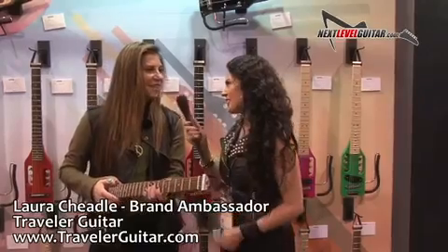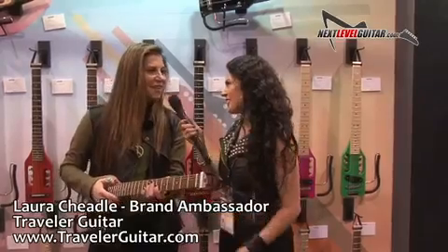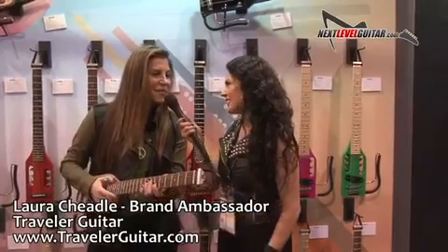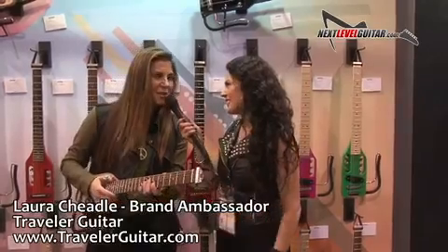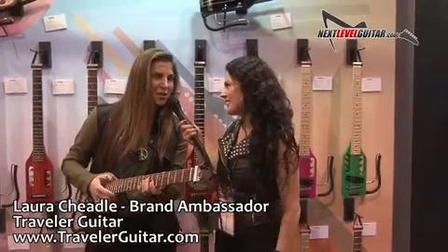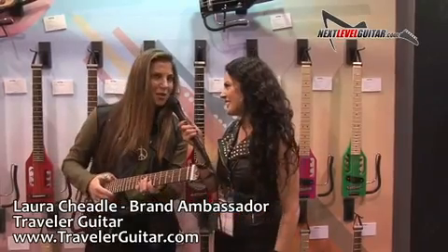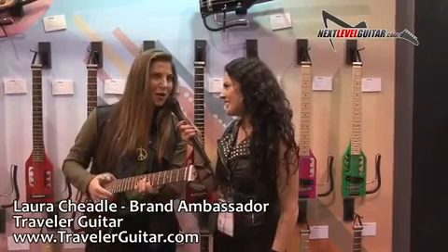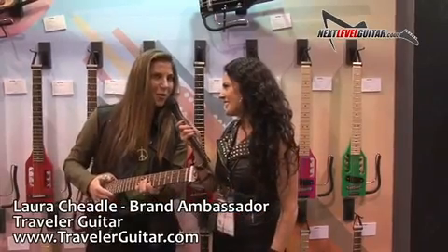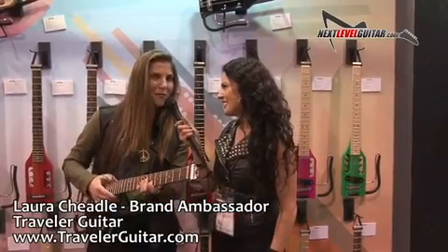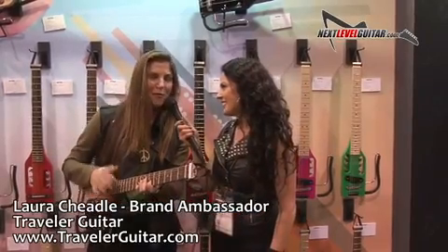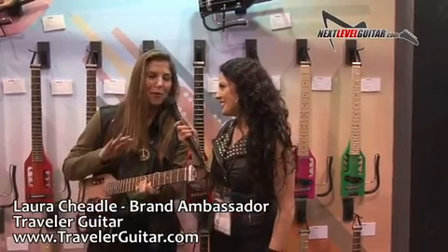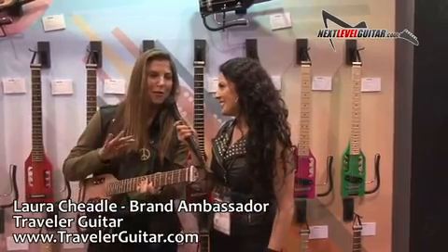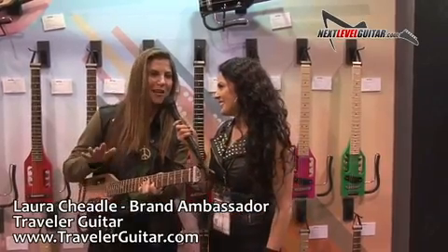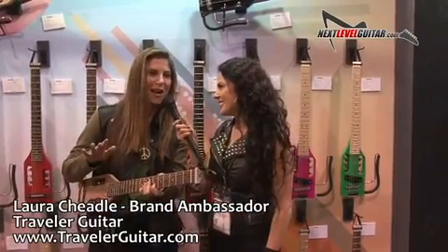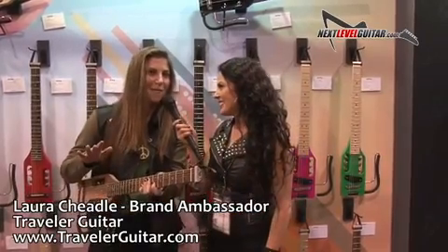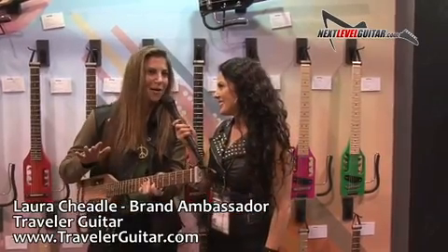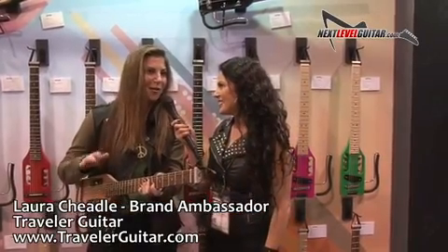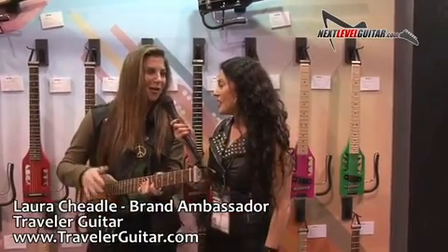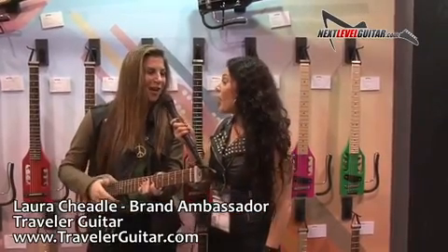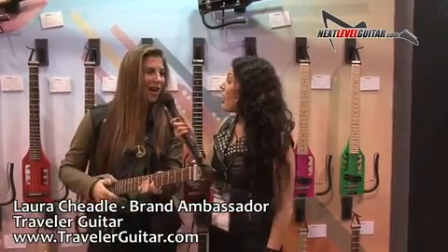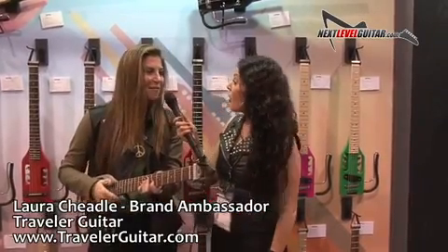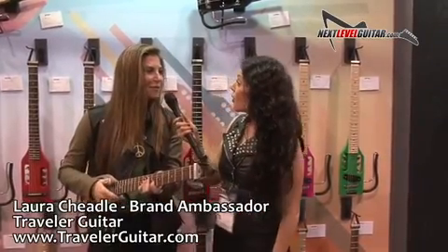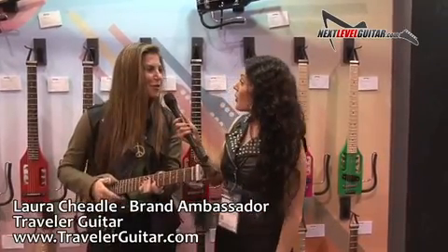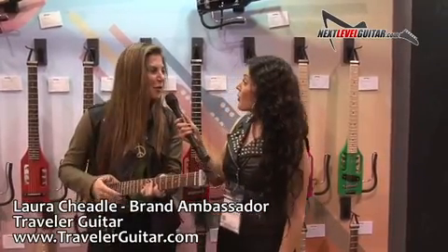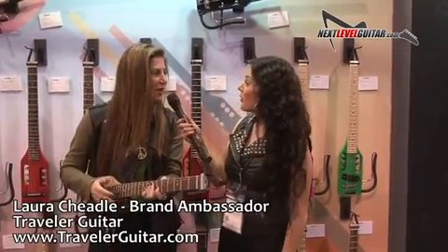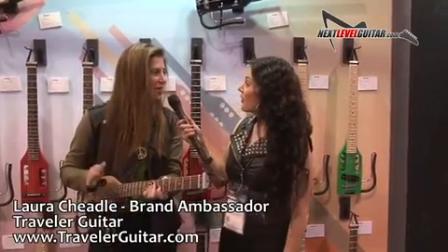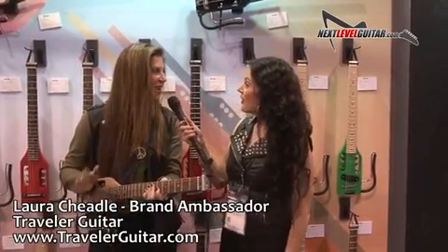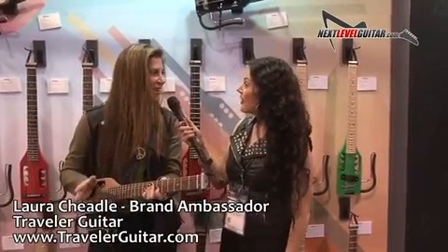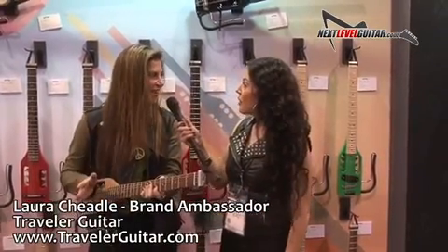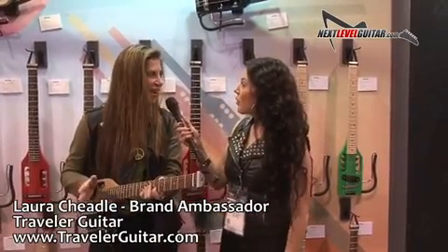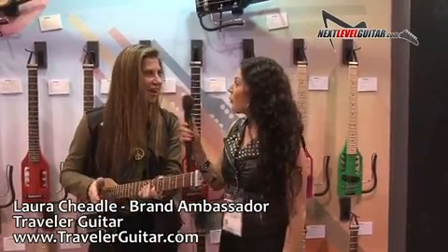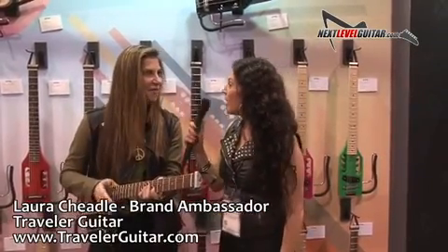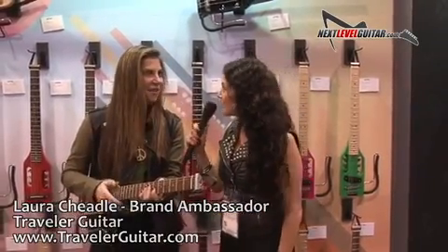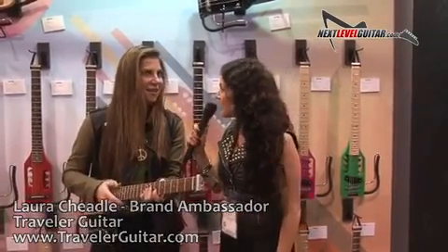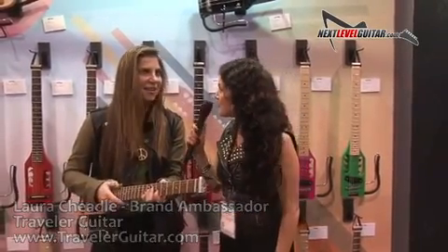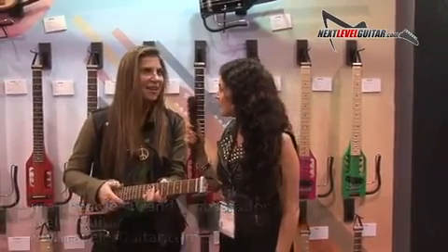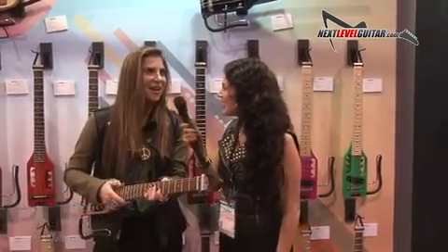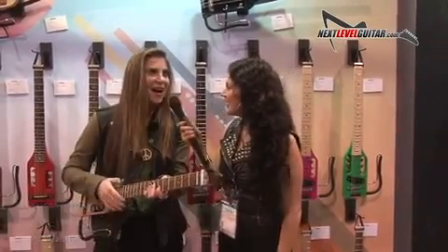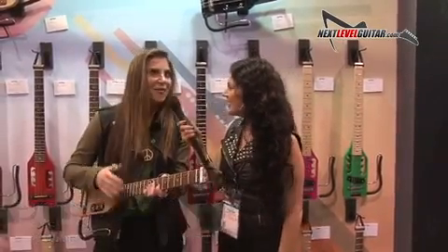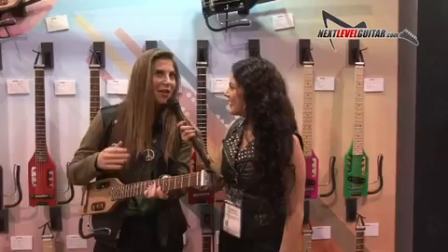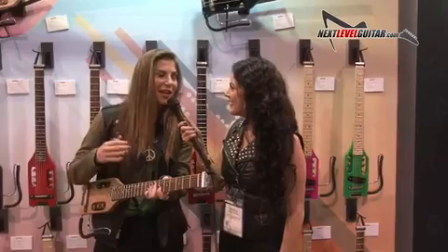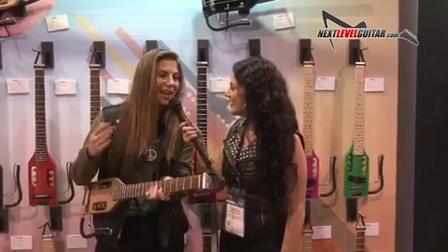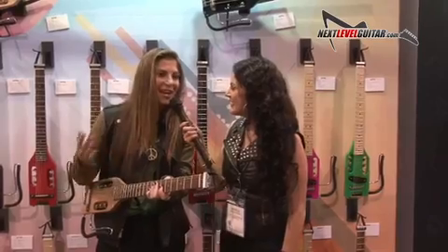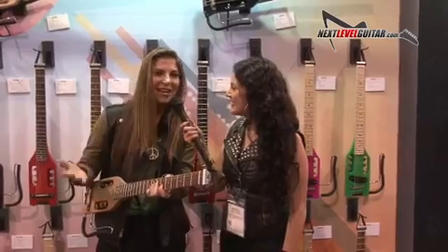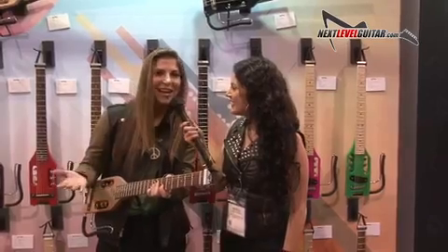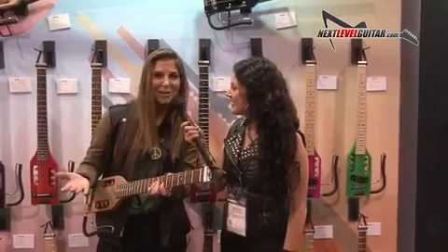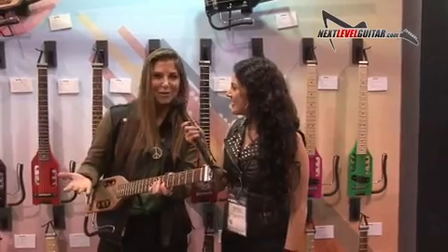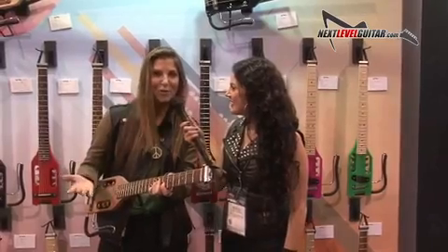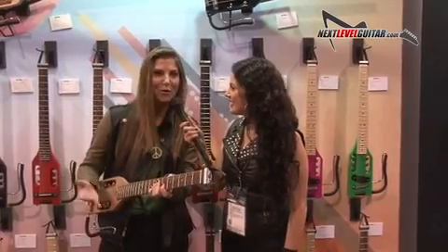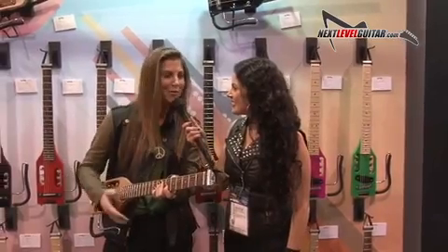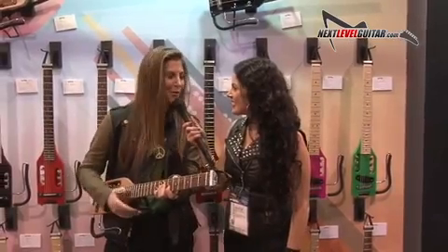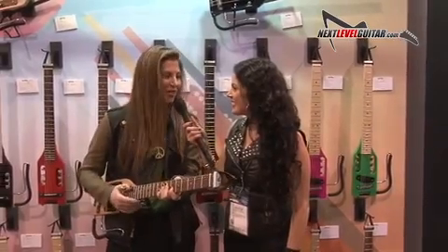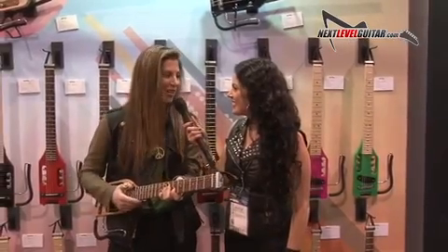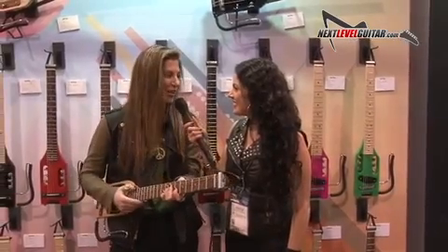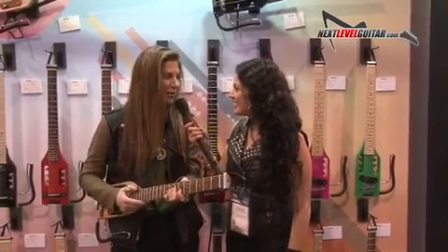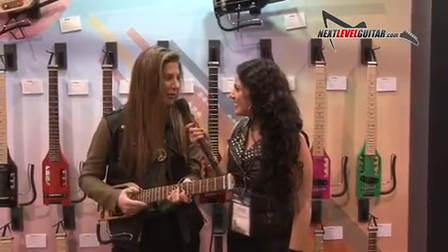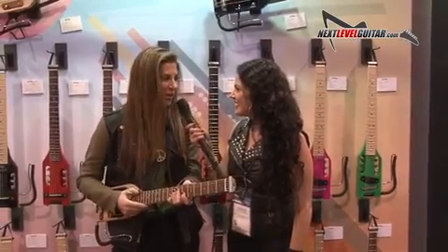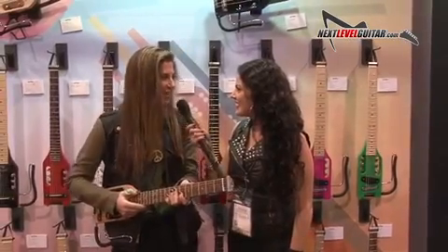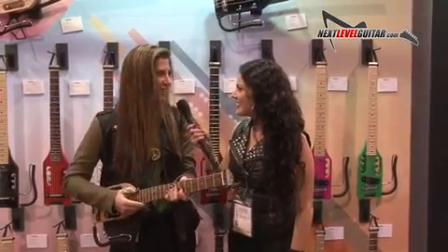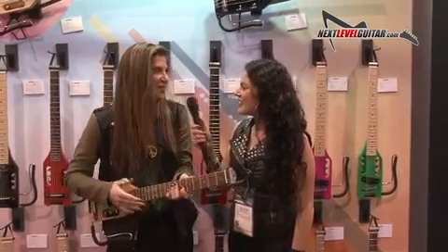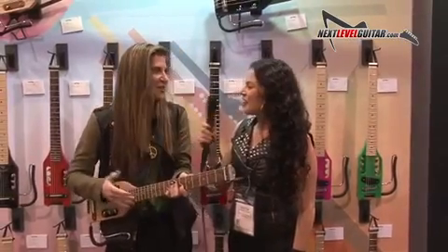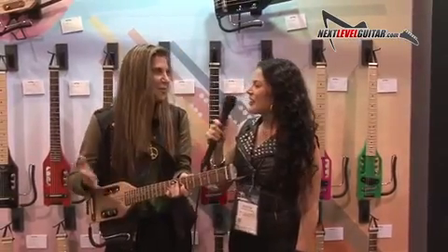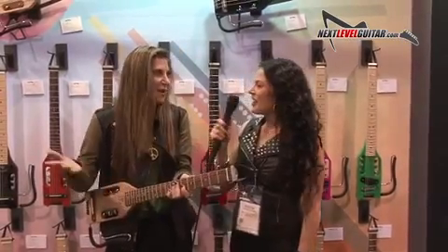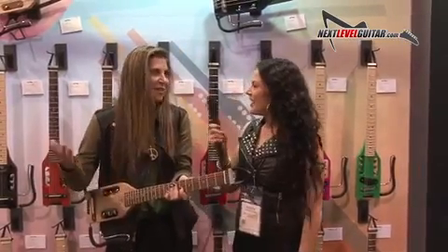This is my first NAMM ever, and I am so excited. Welcome! I feel like a kid in a candy store. It's just amazing.